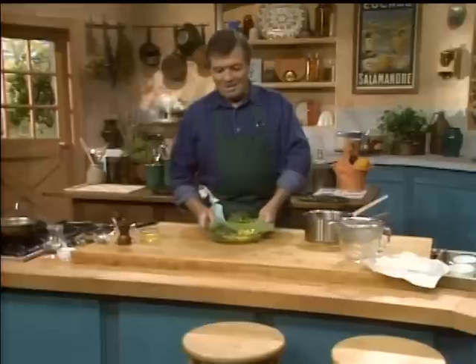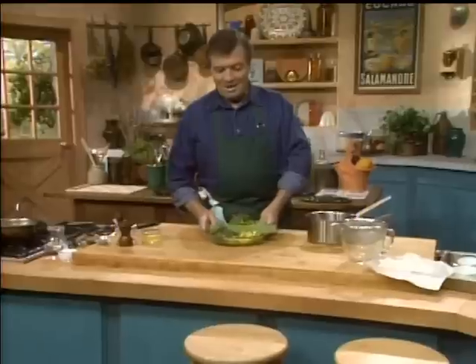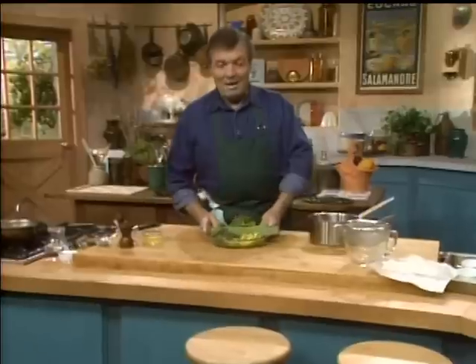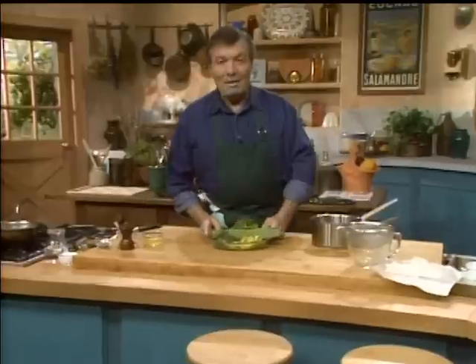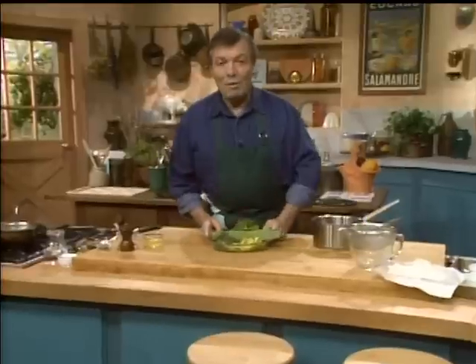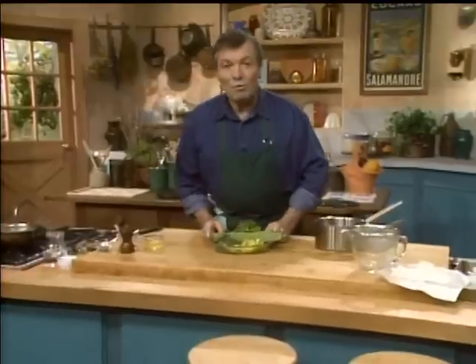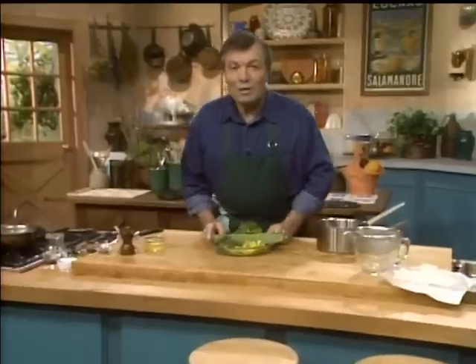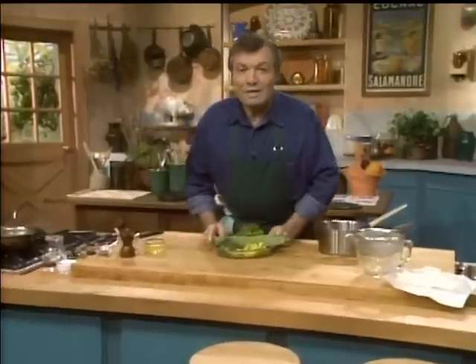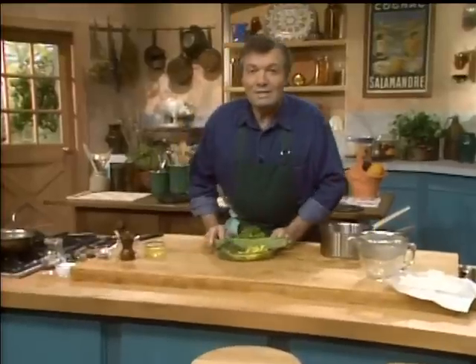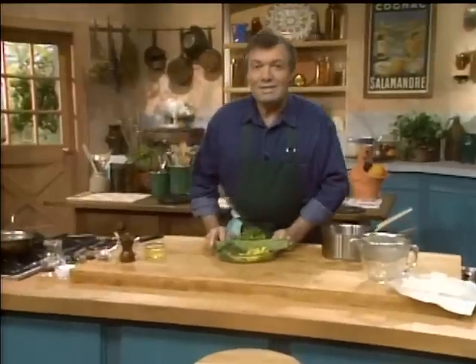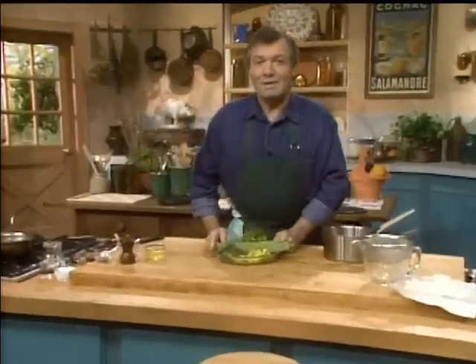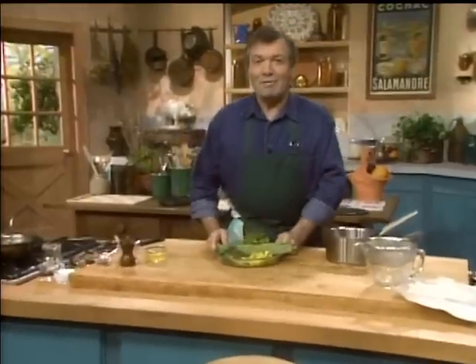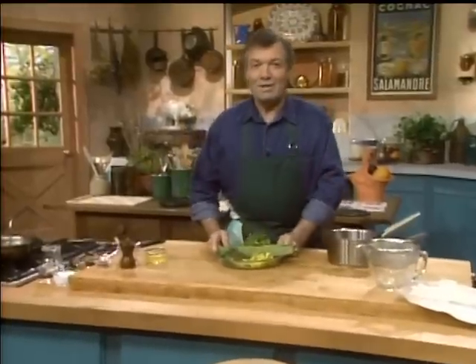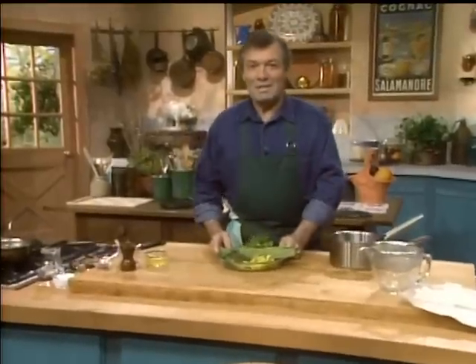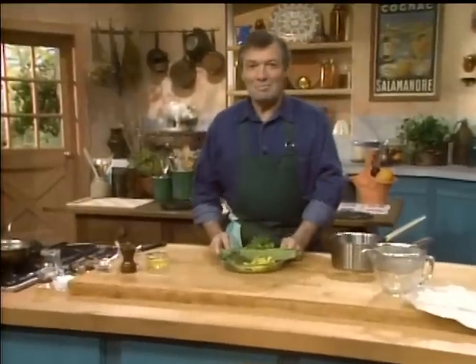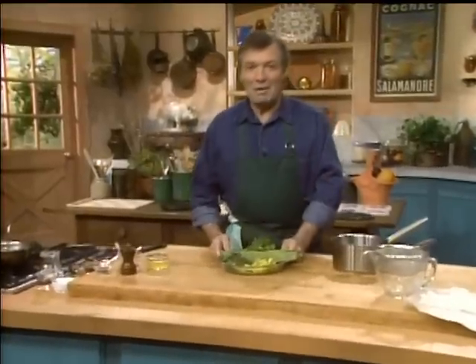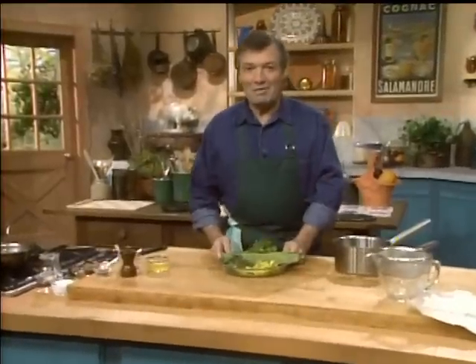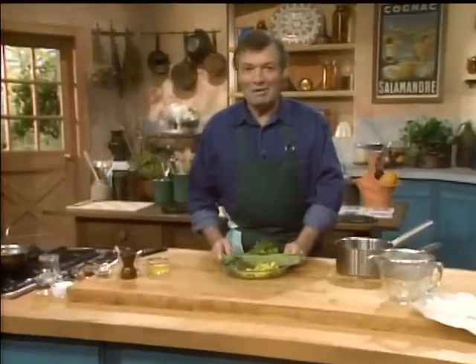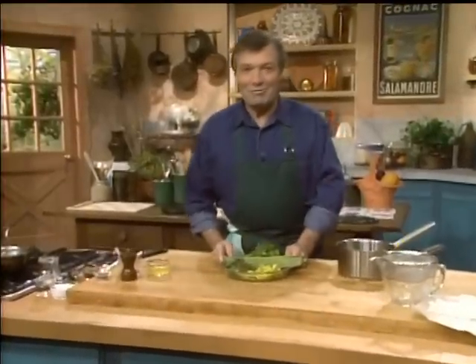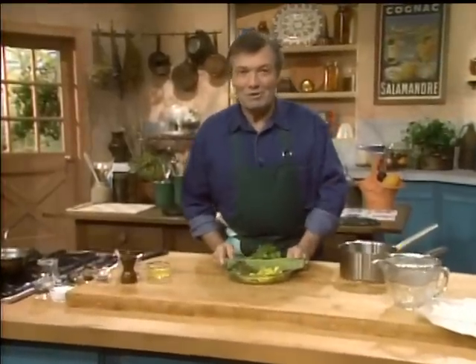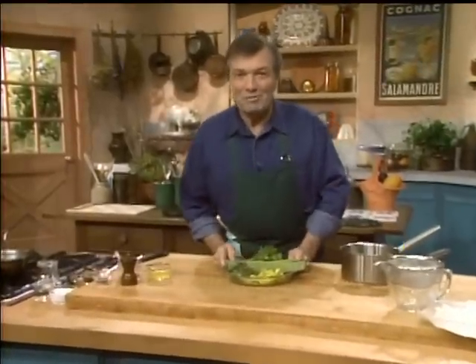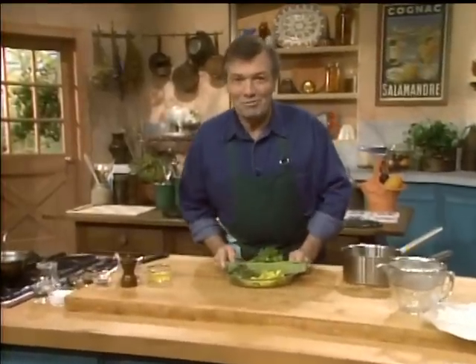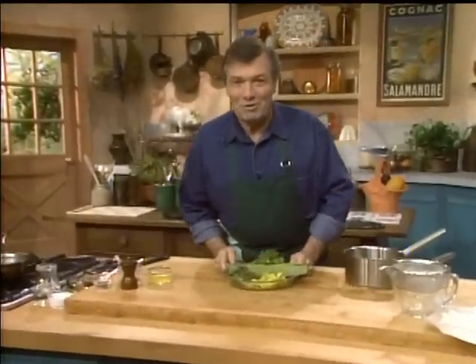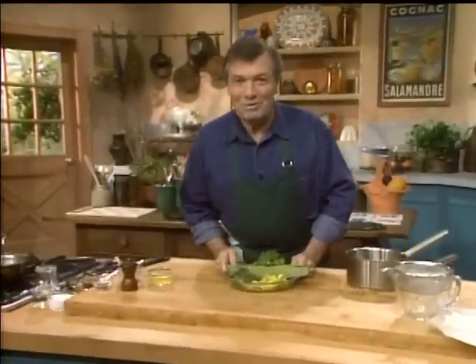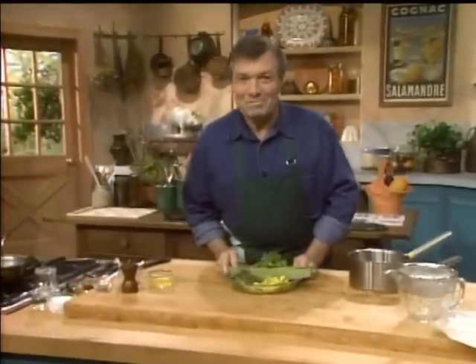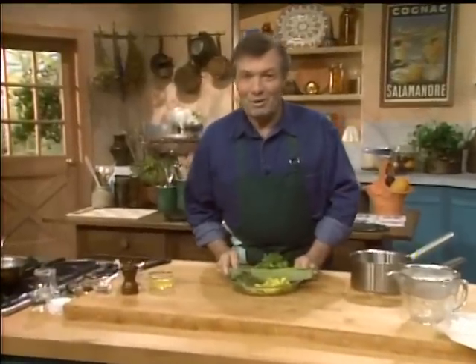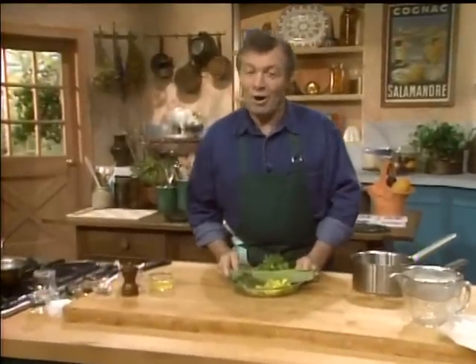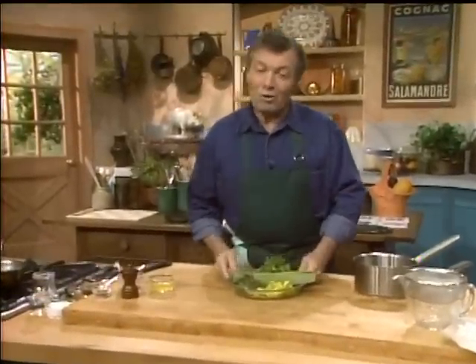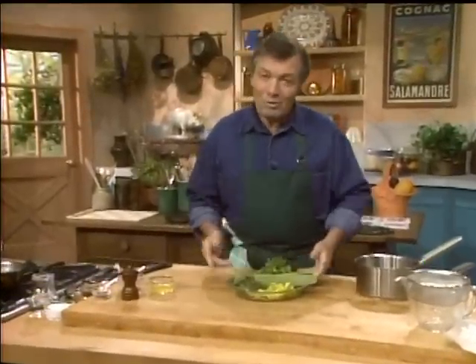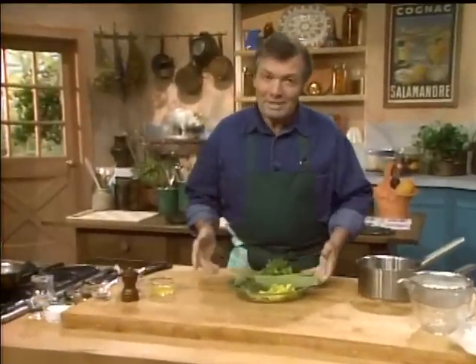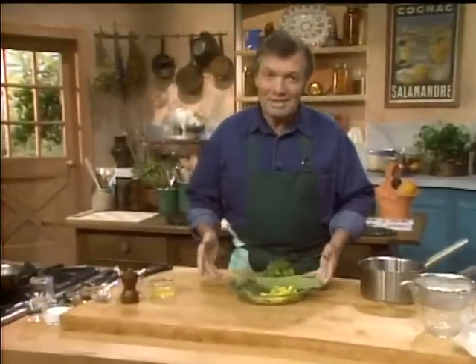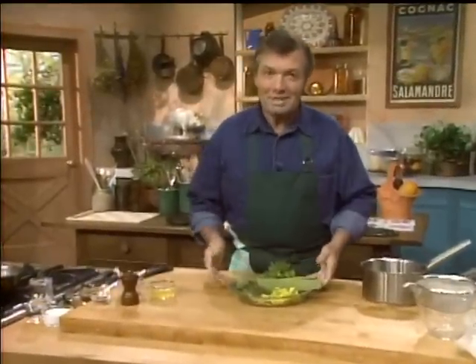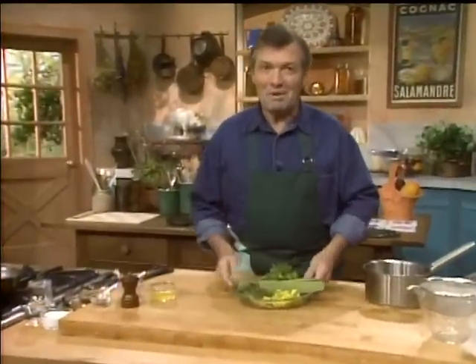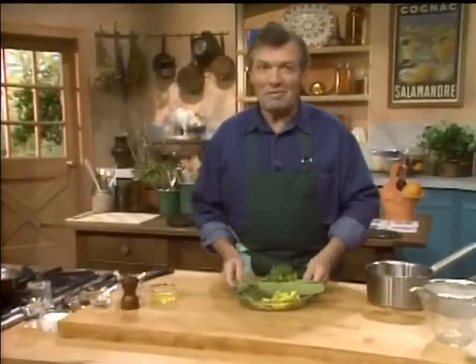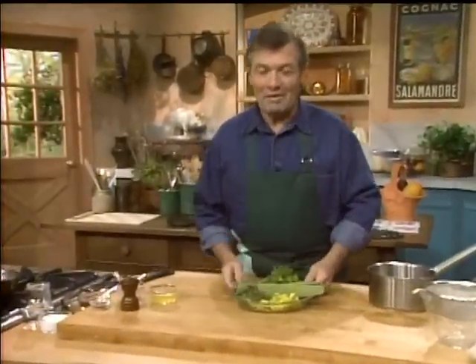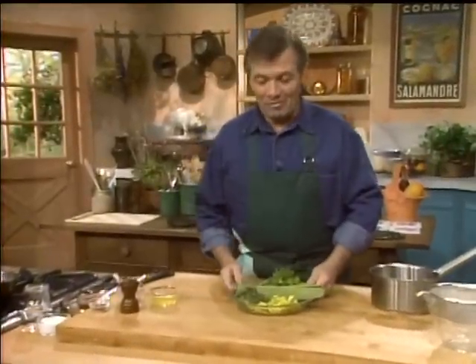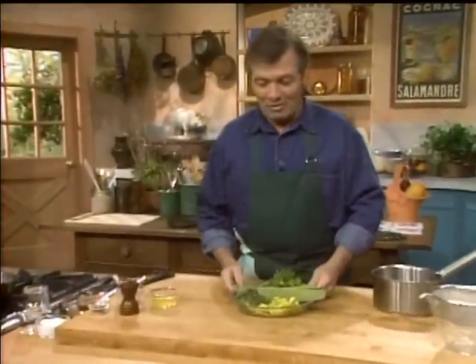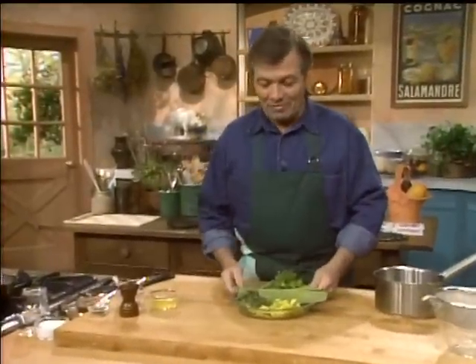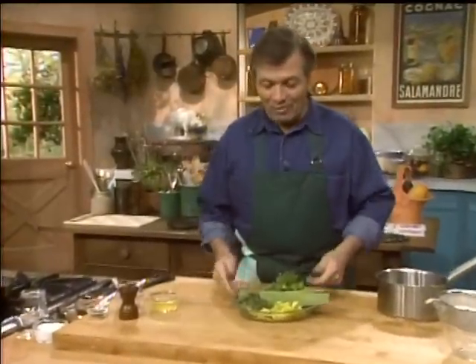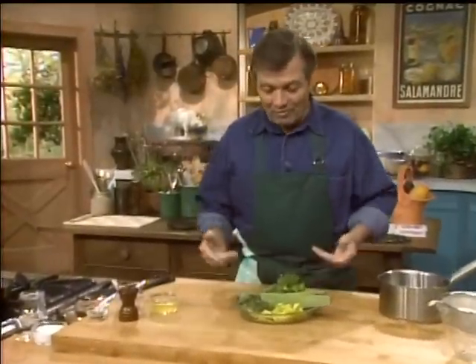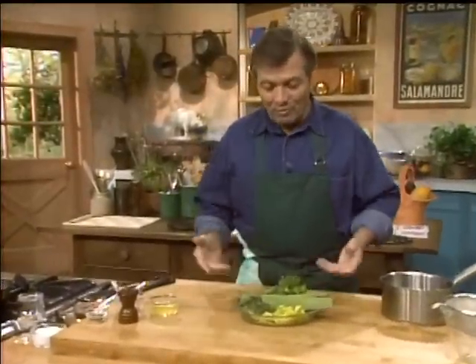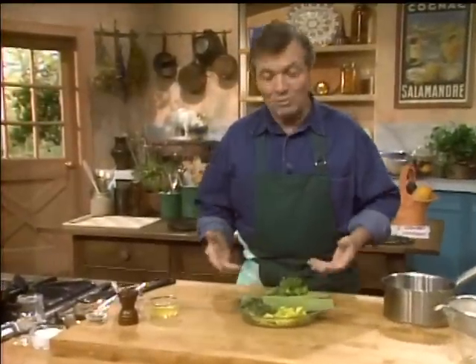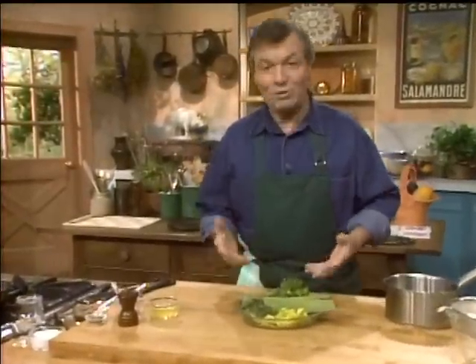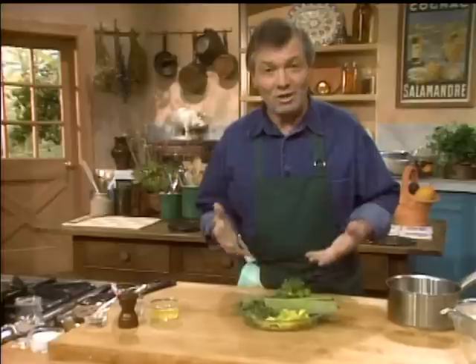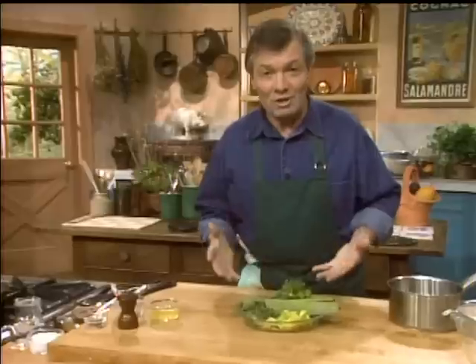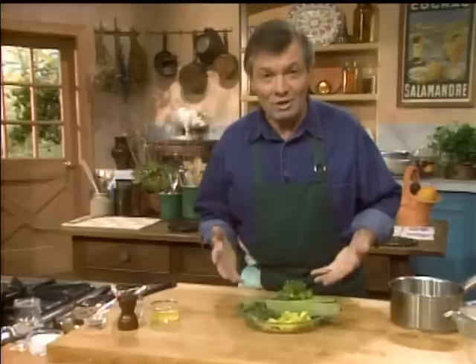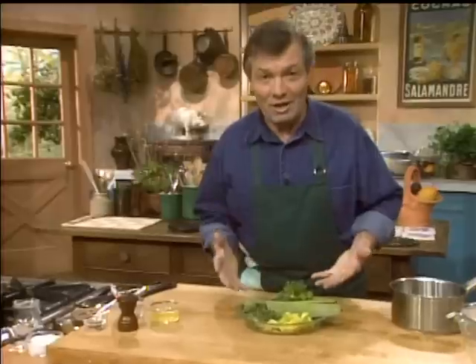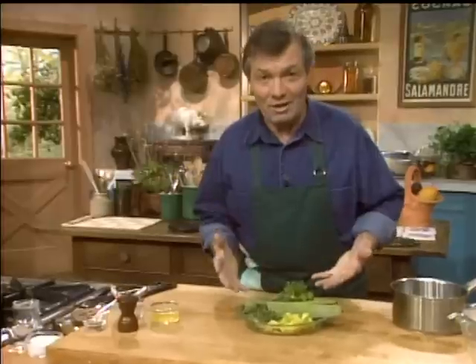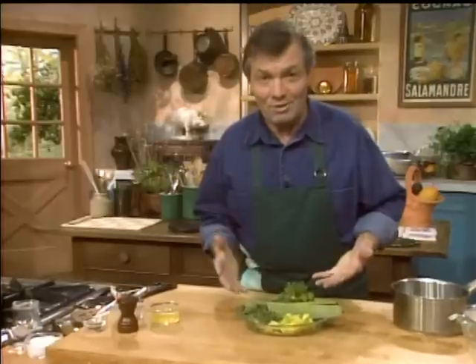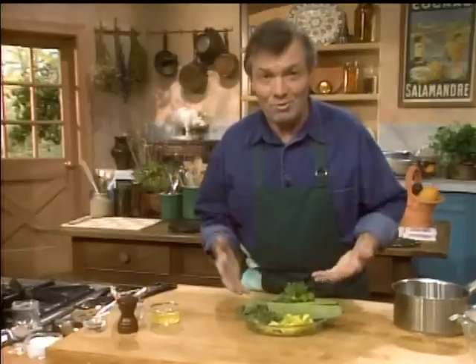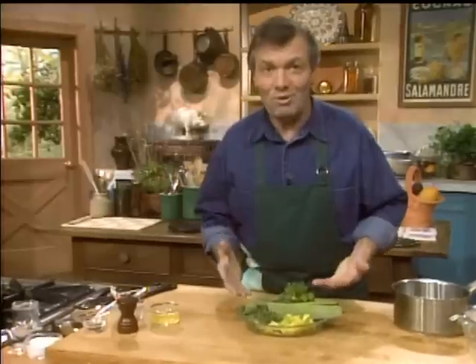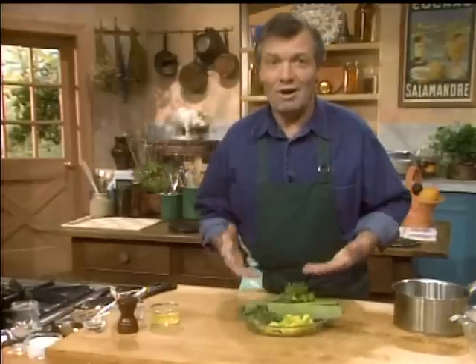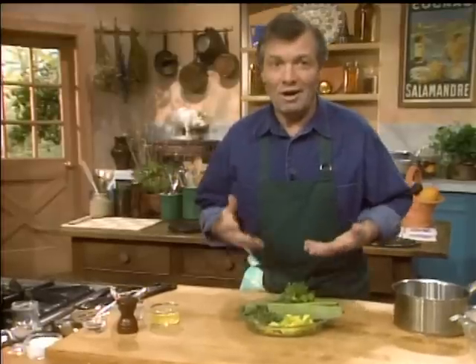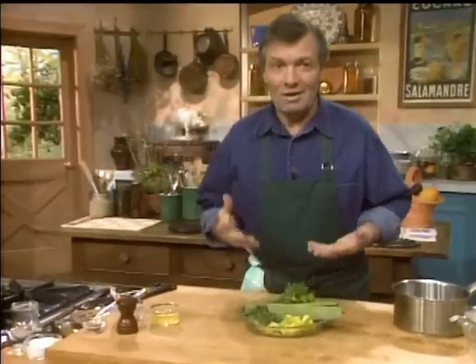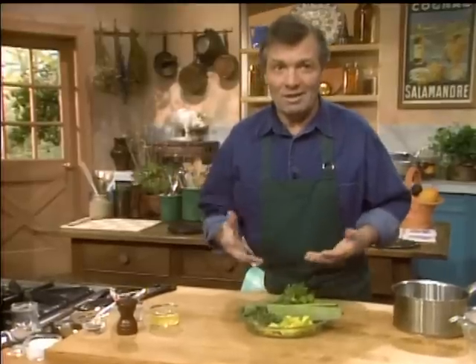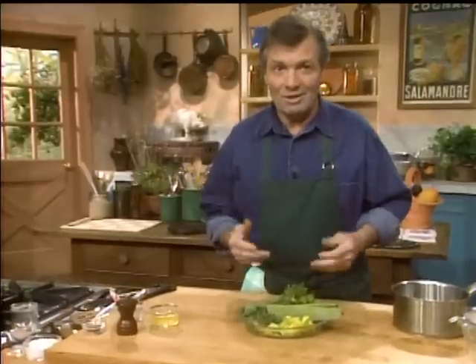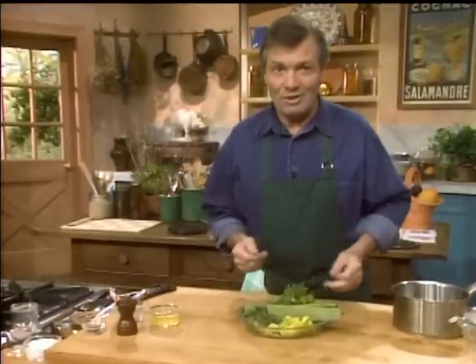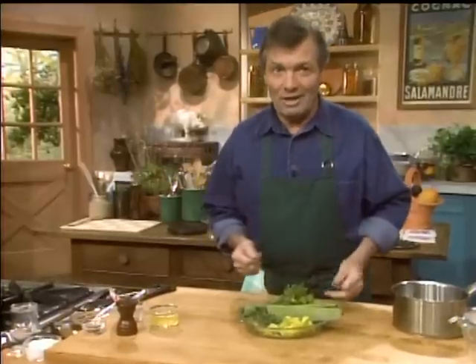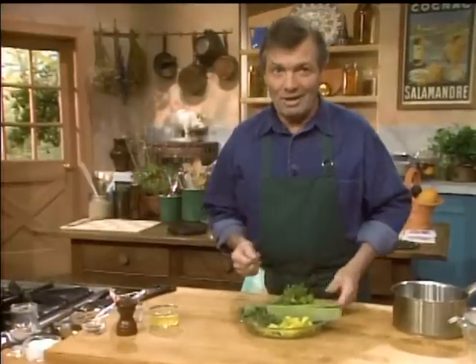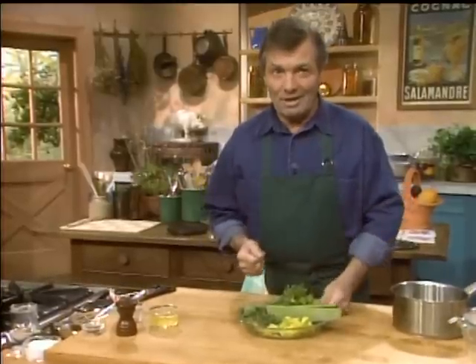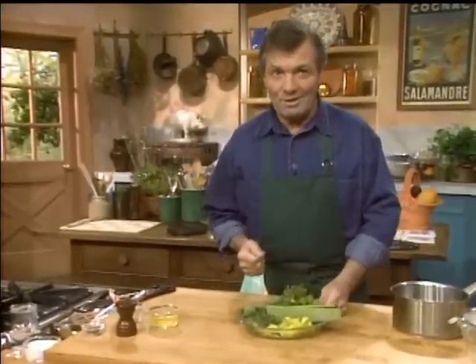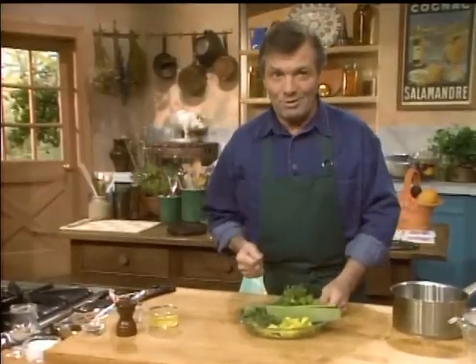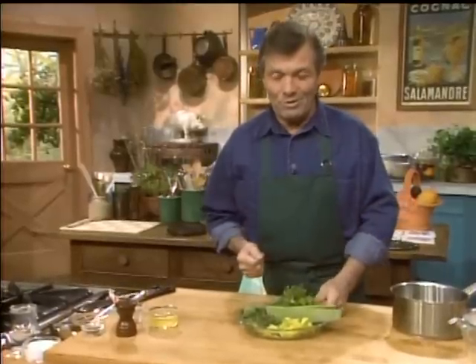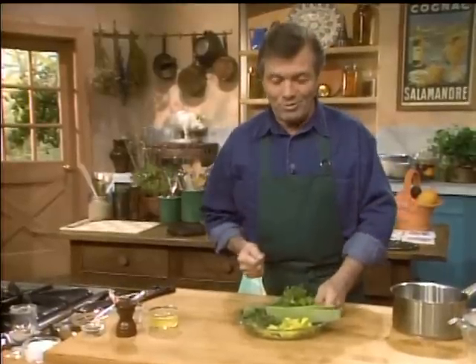I'm always fixing my favorite food. I always say it's my favorite food. Of course, the dishes that I do are dishes that I like to do.